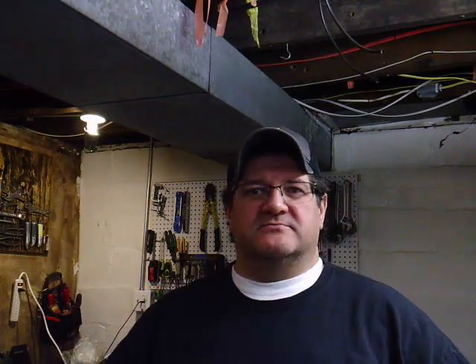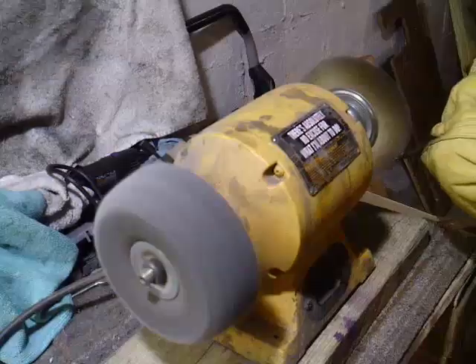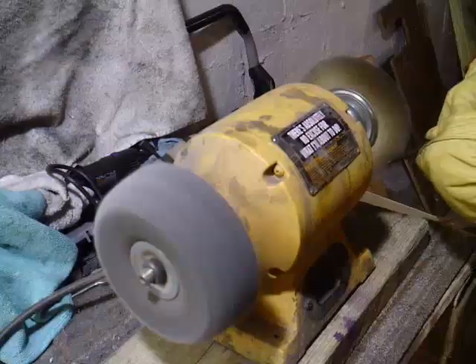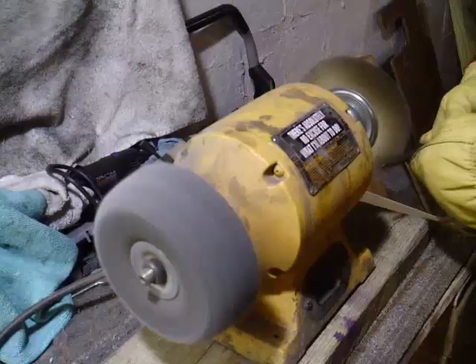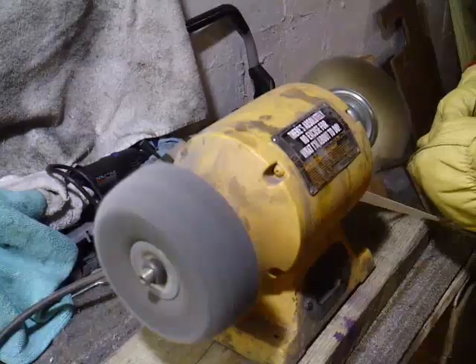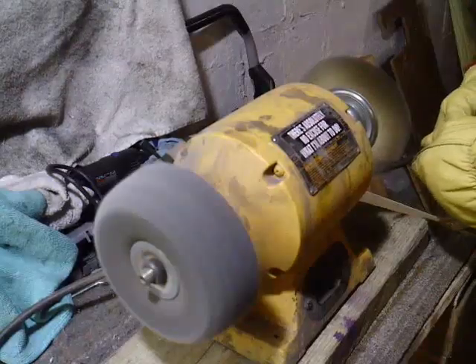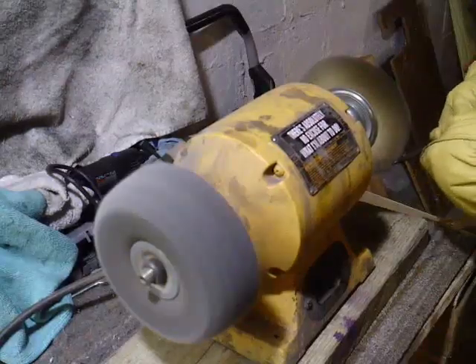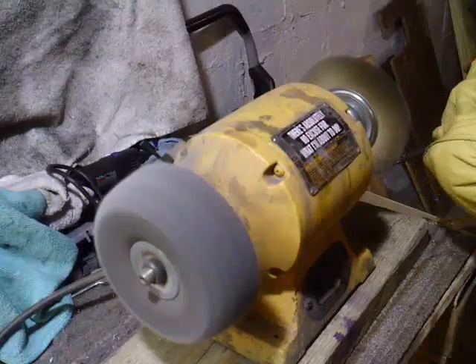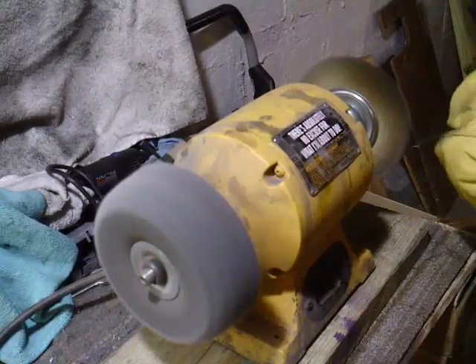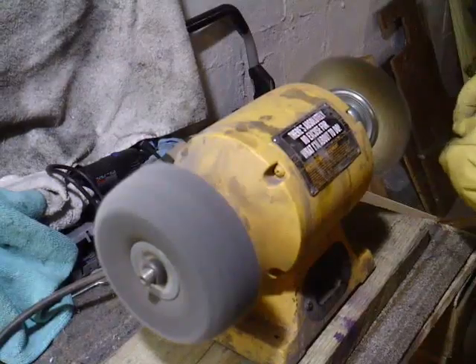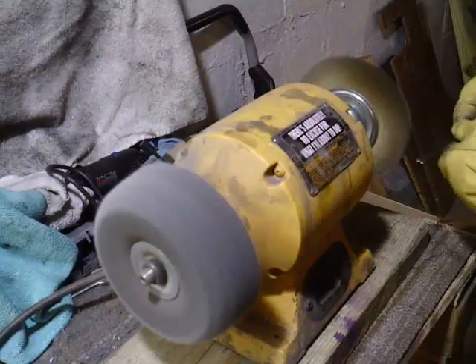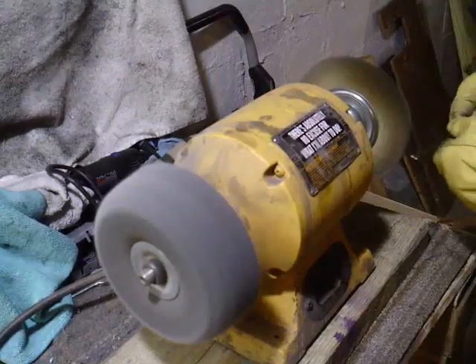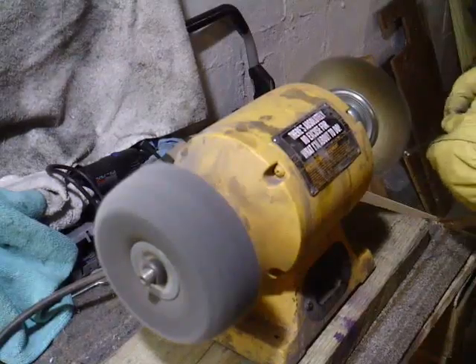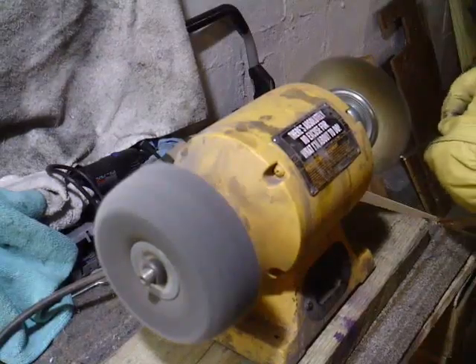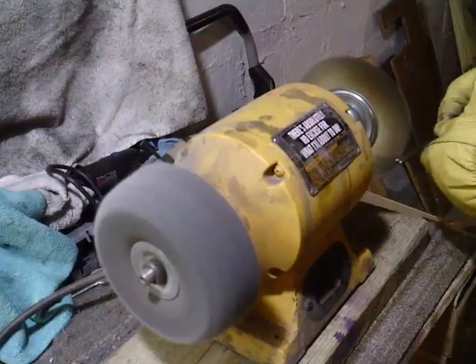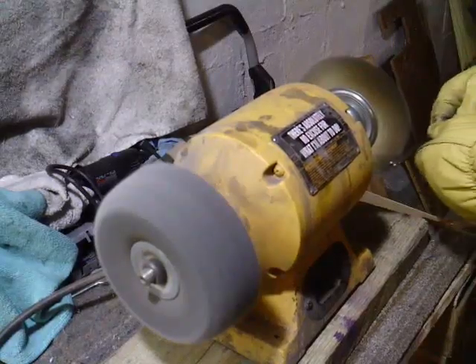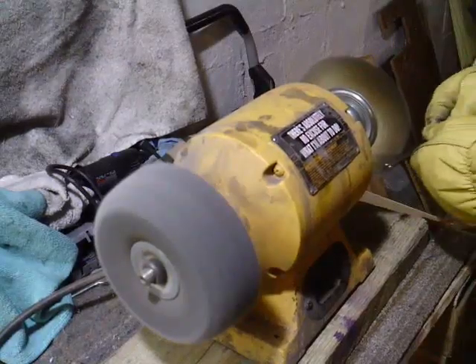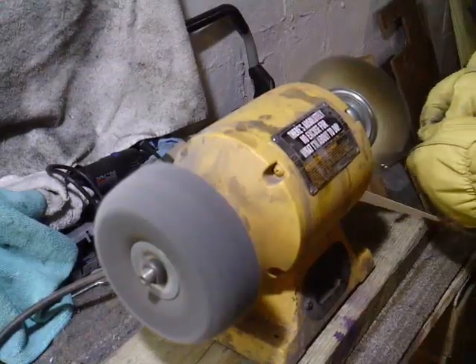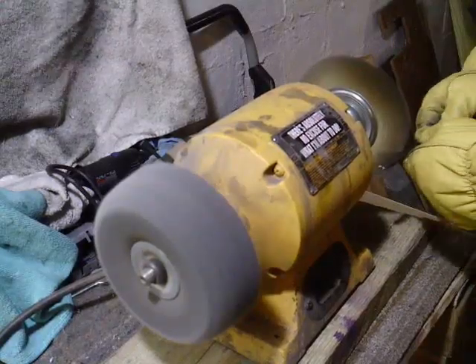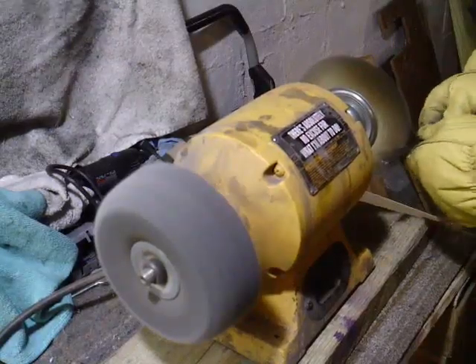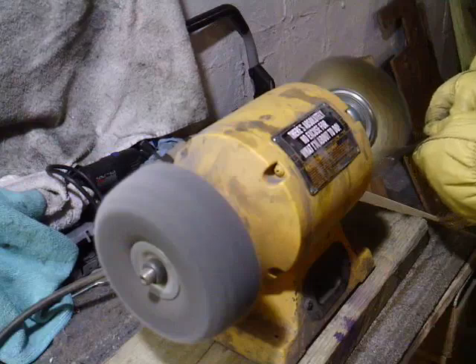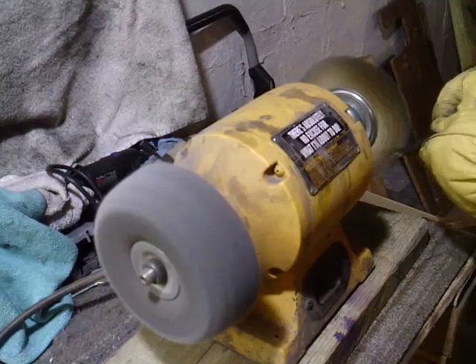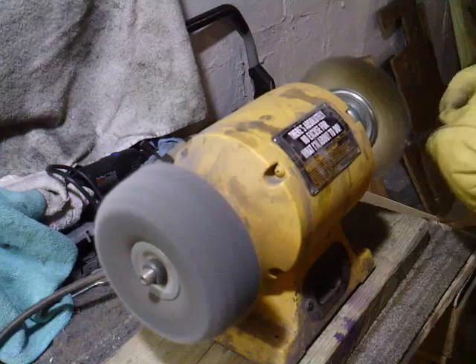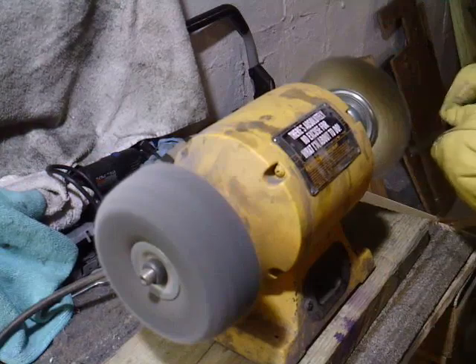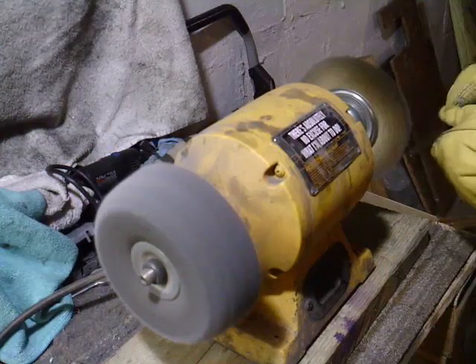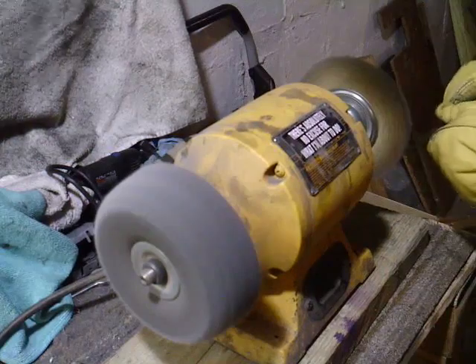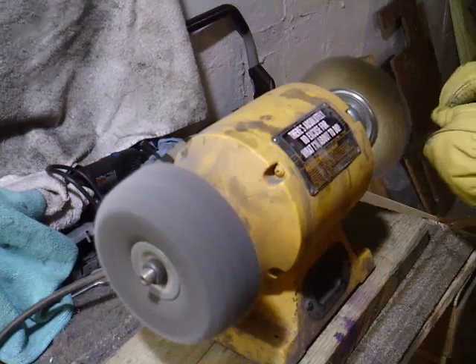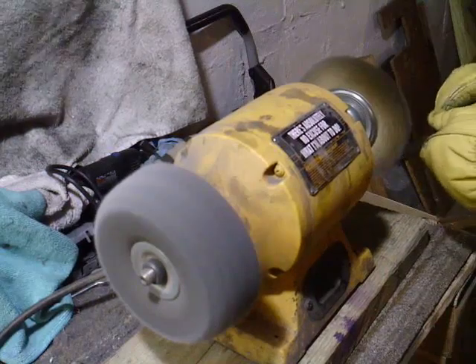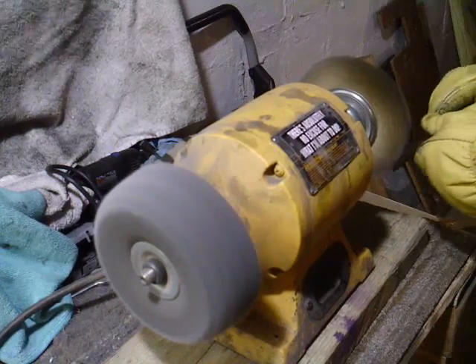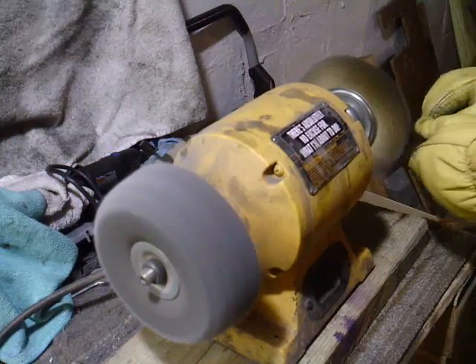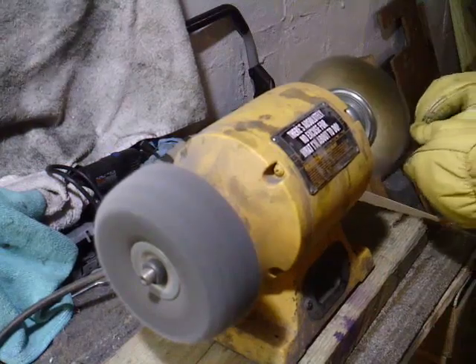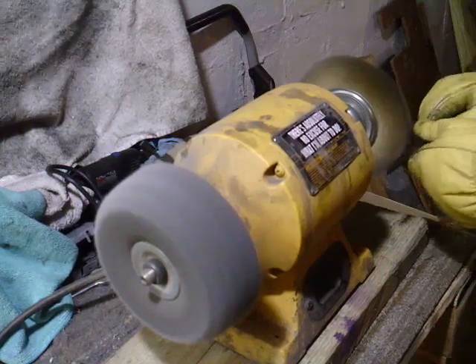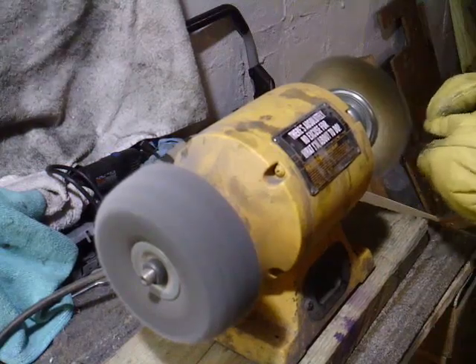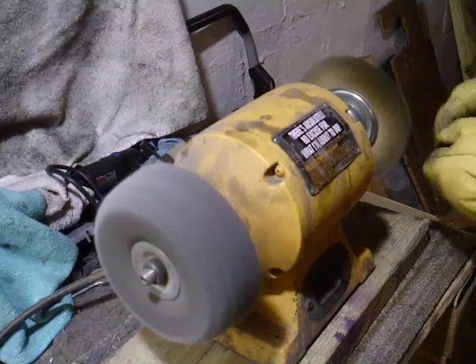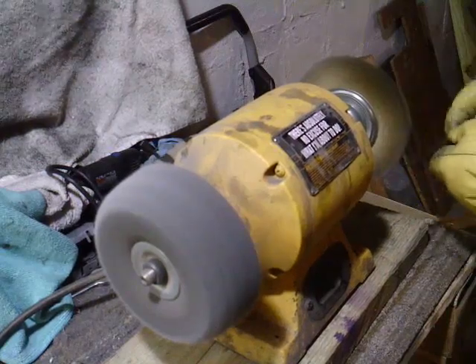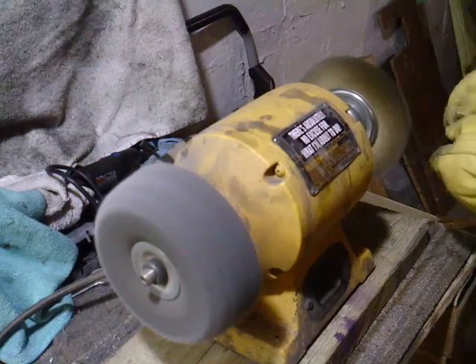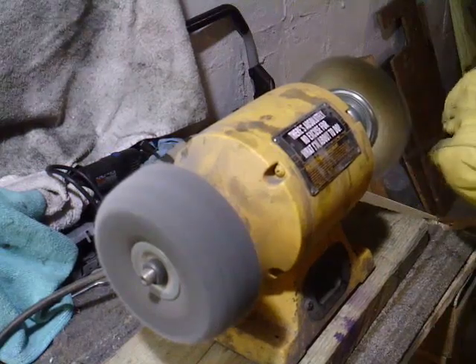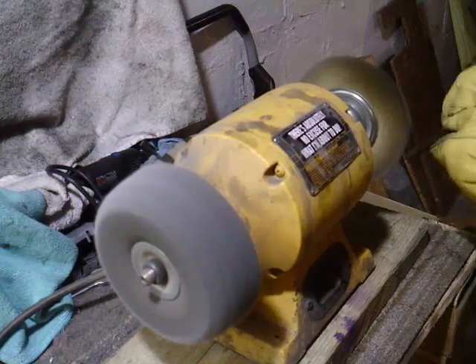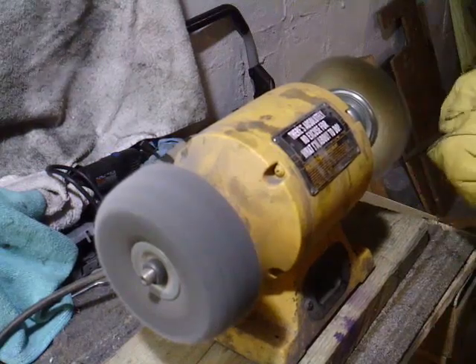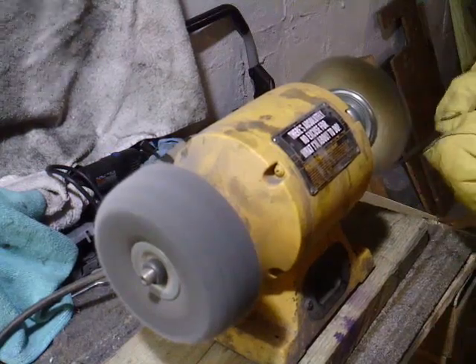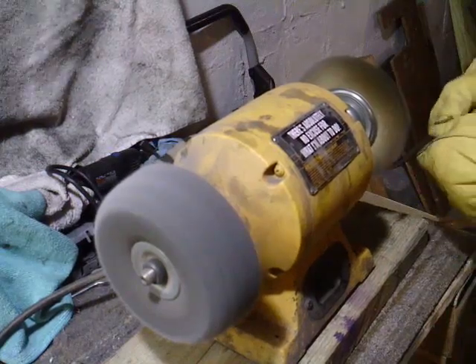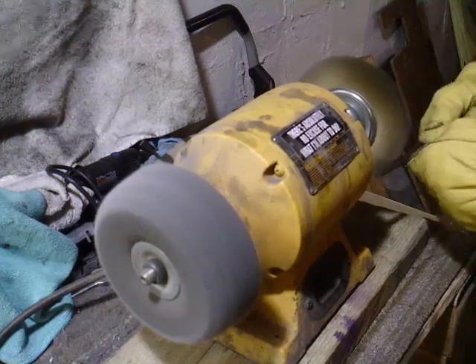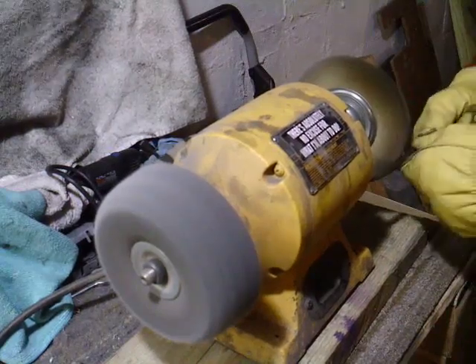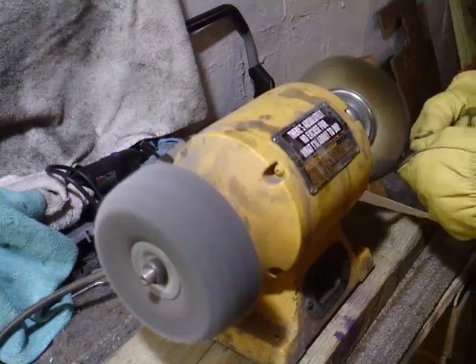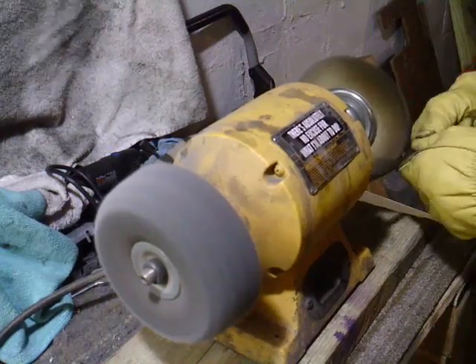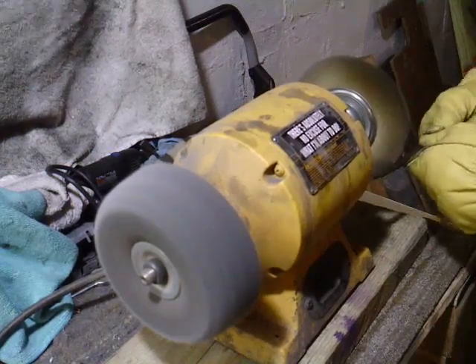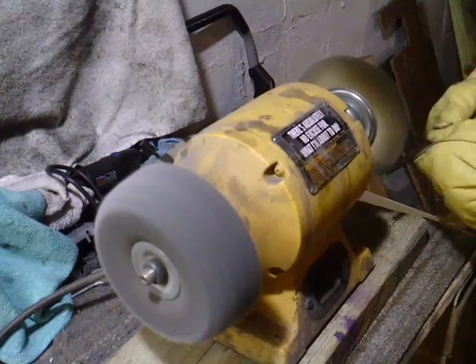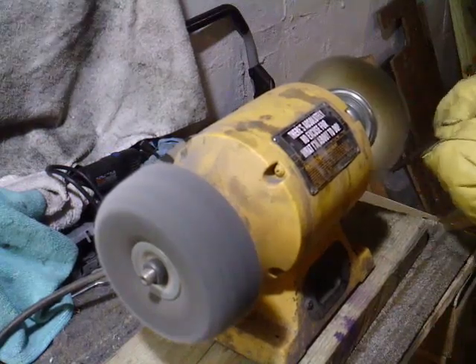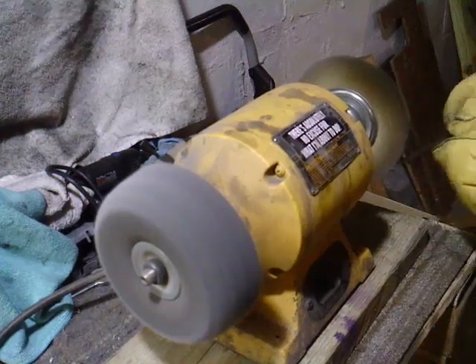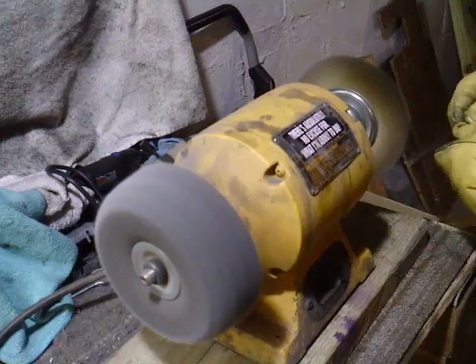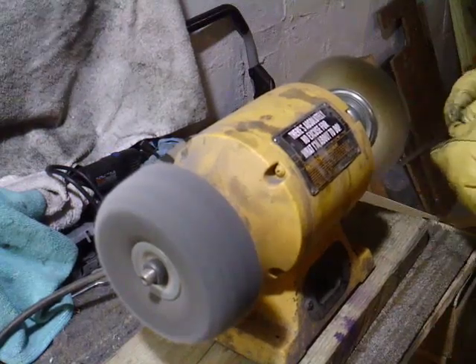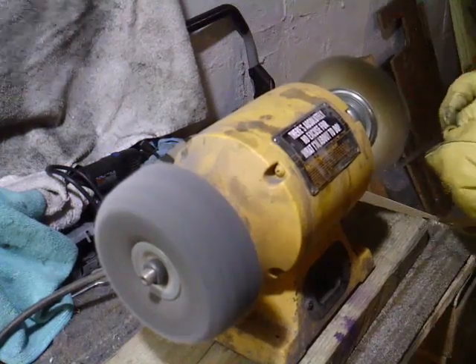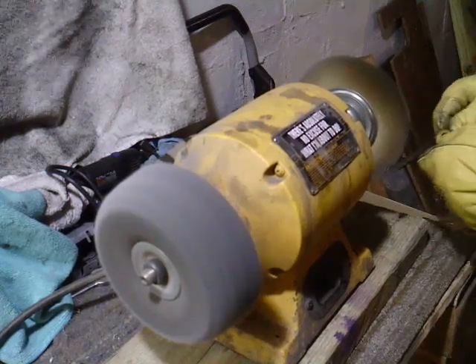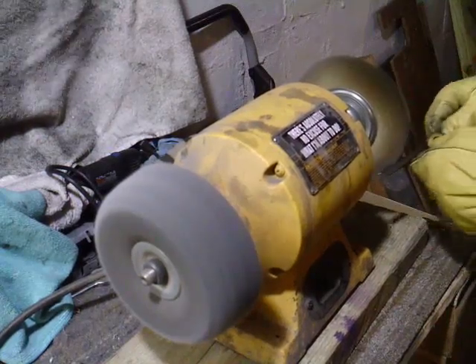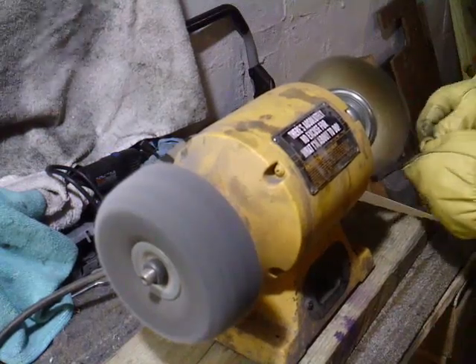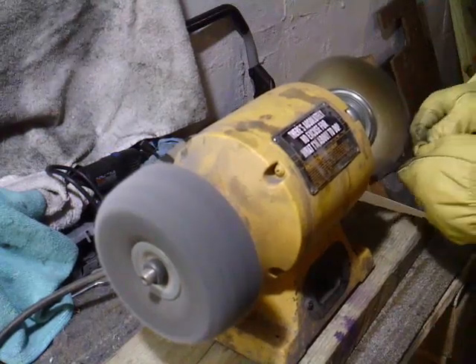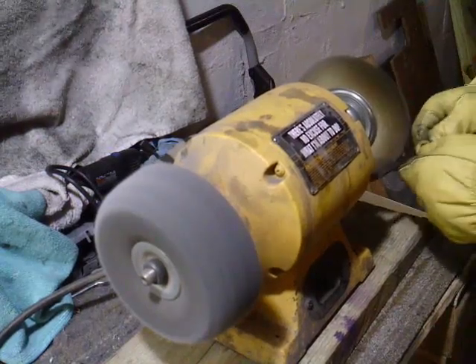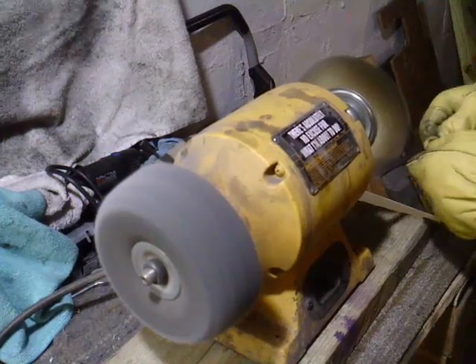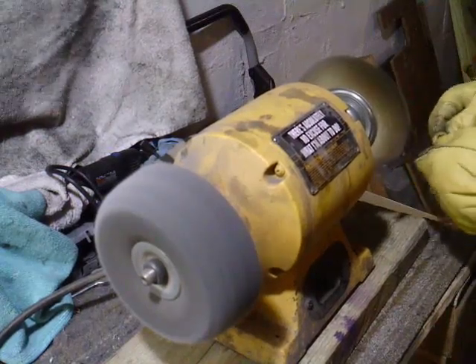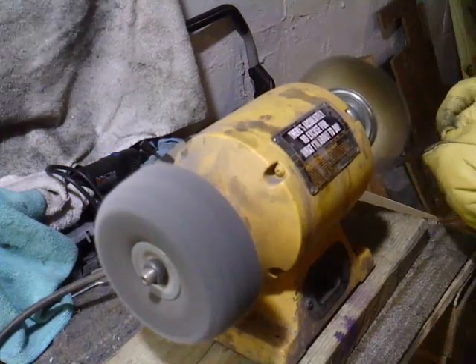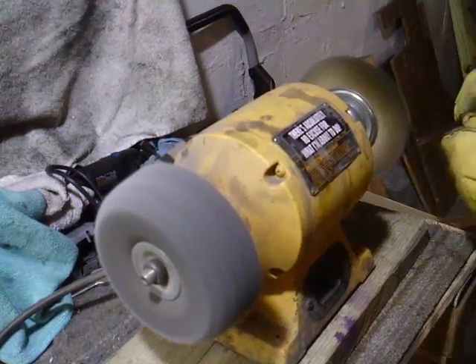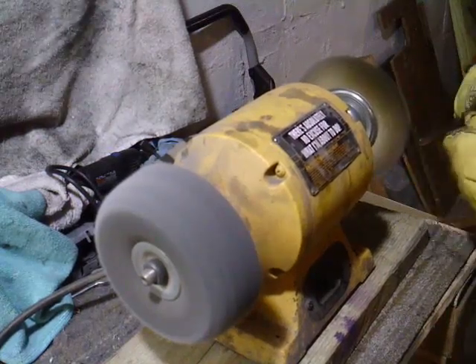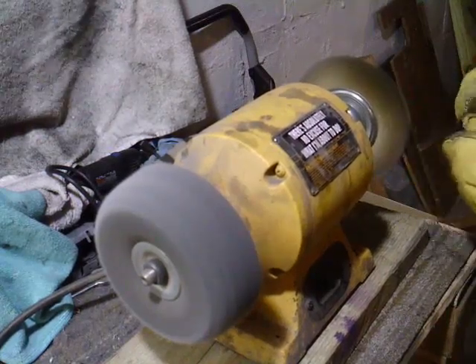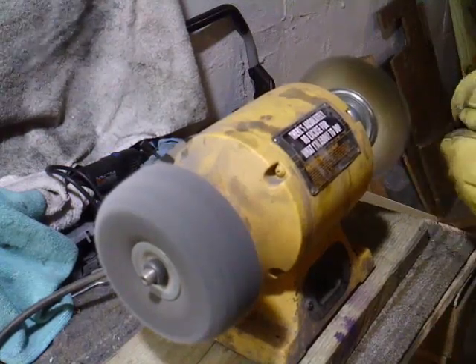I'm using my wire wheel to clean off some of the patina, and then I'm going to move on to the fiber wheel.